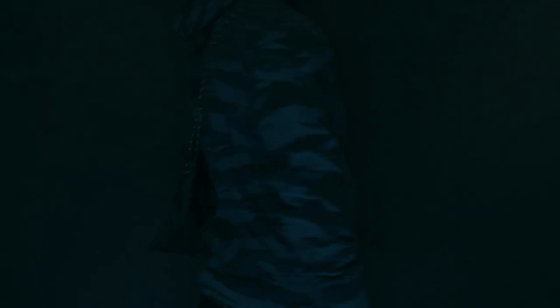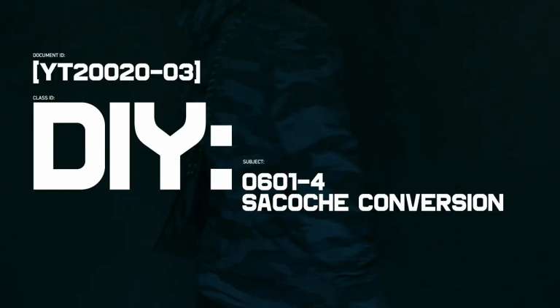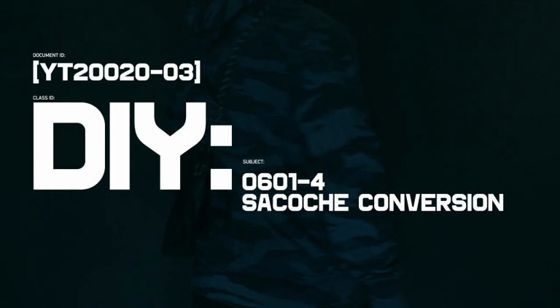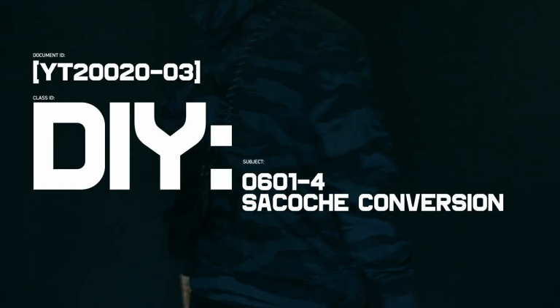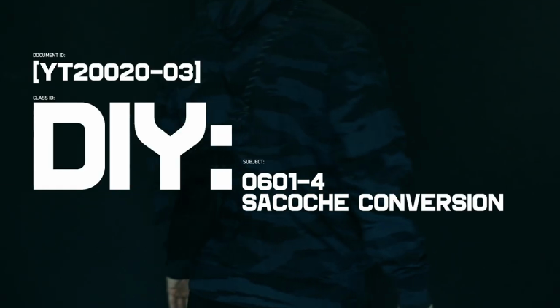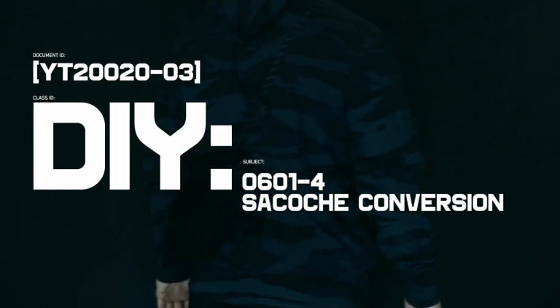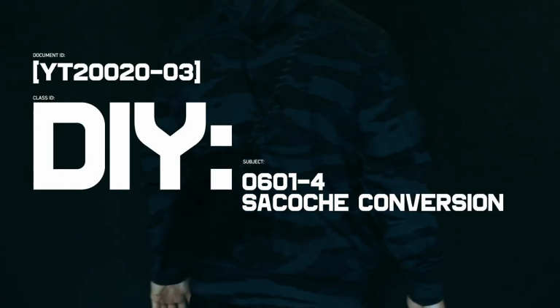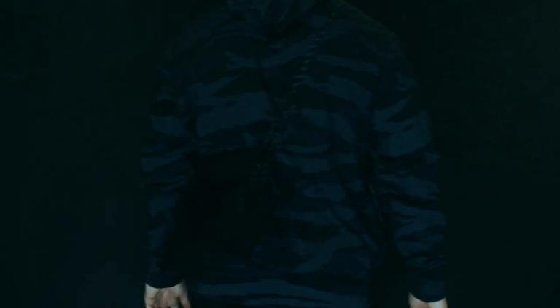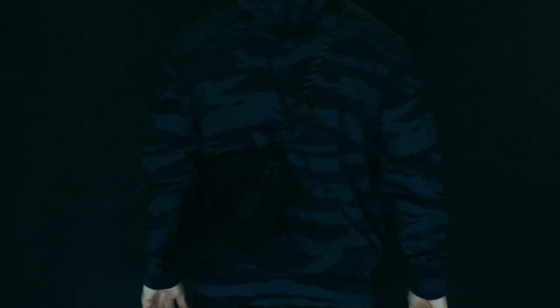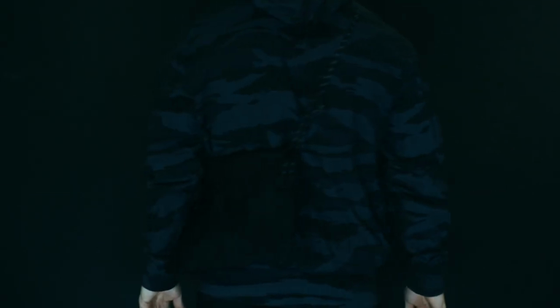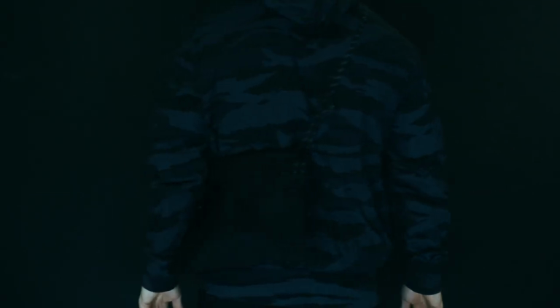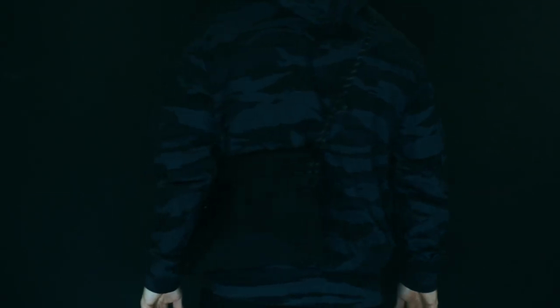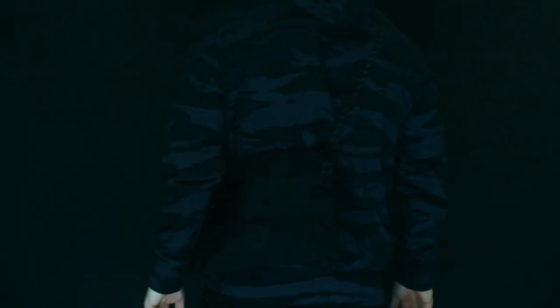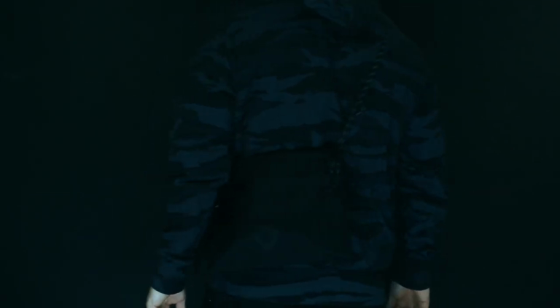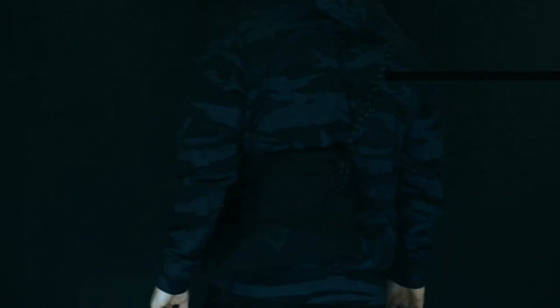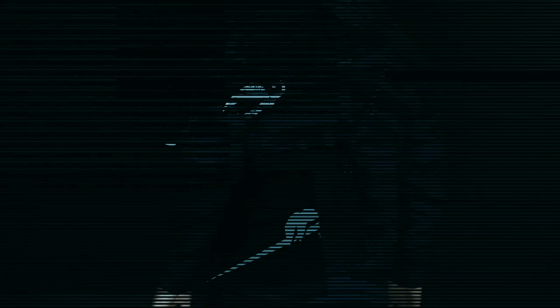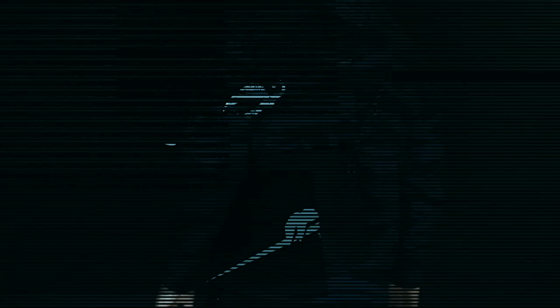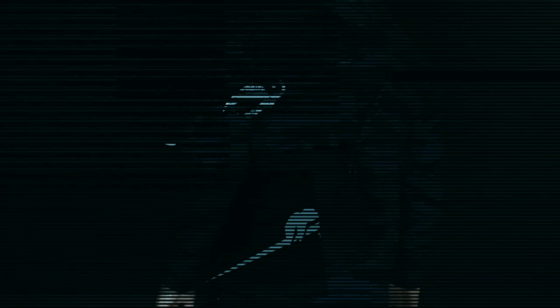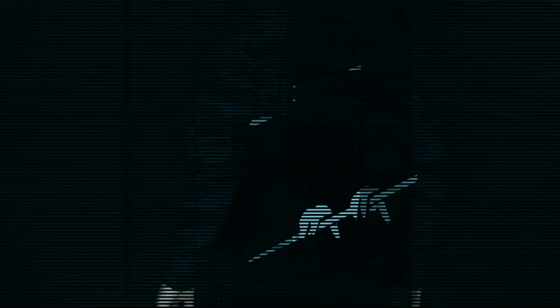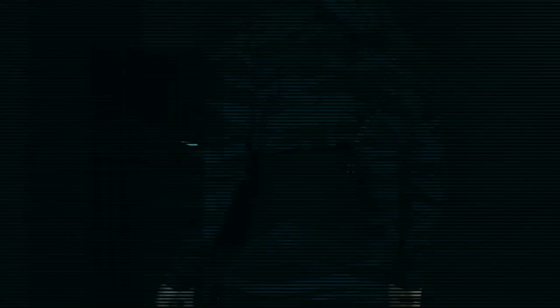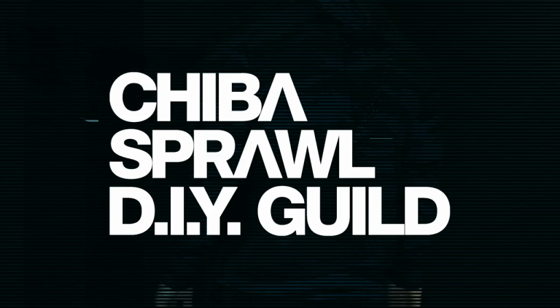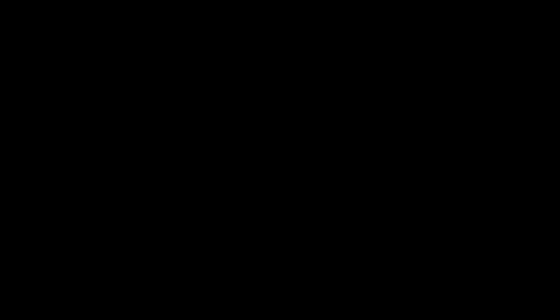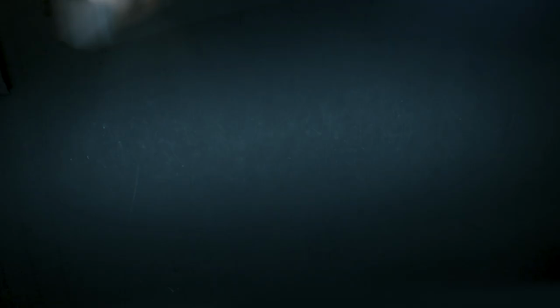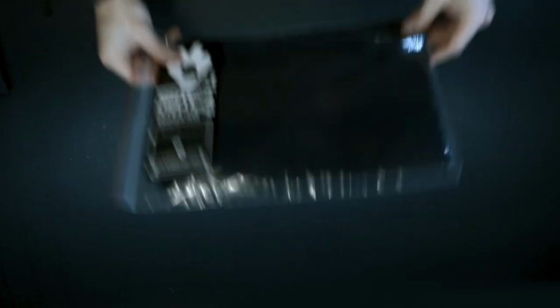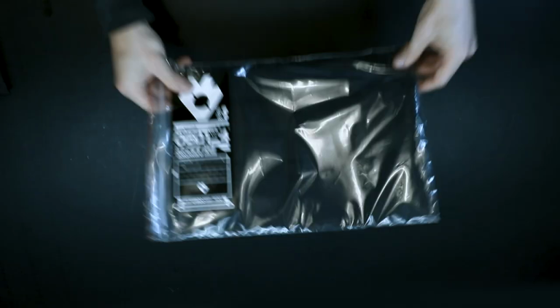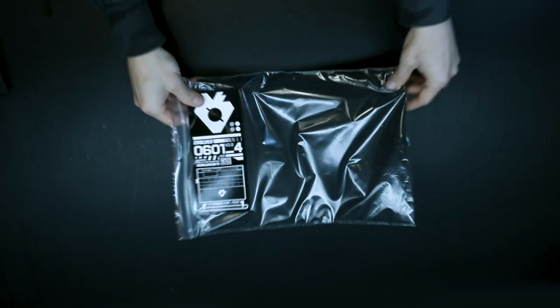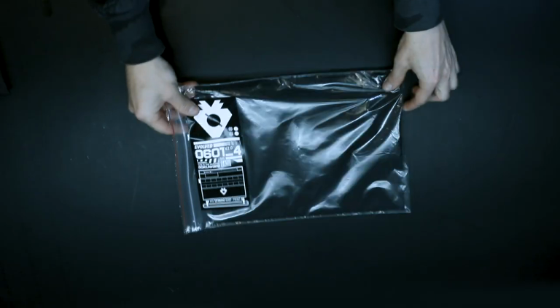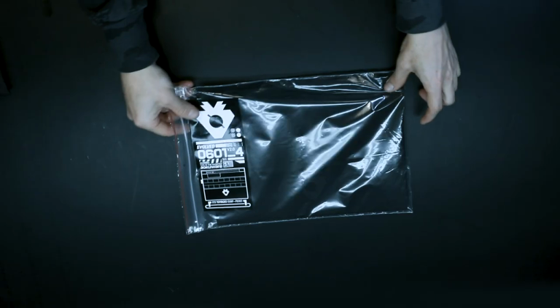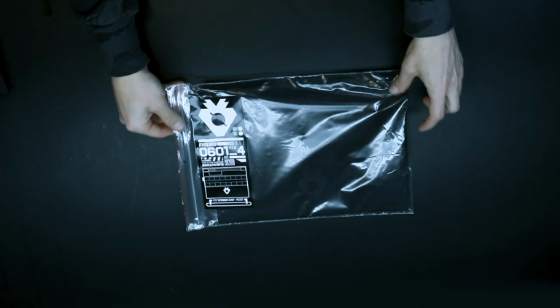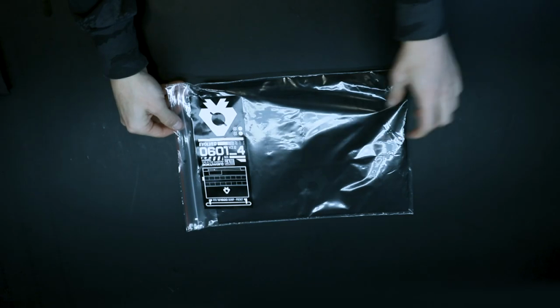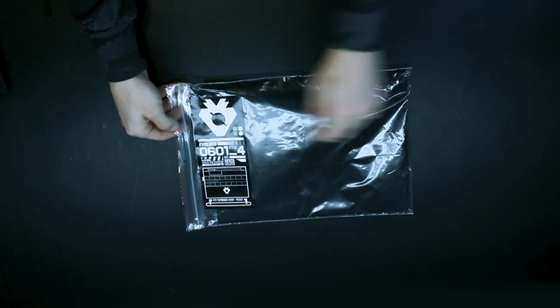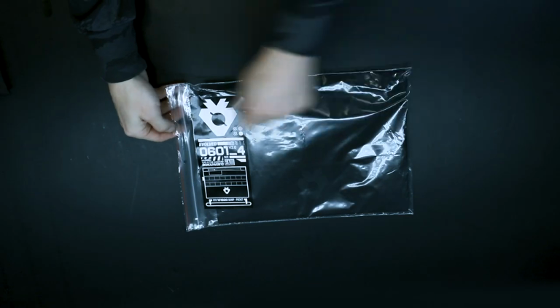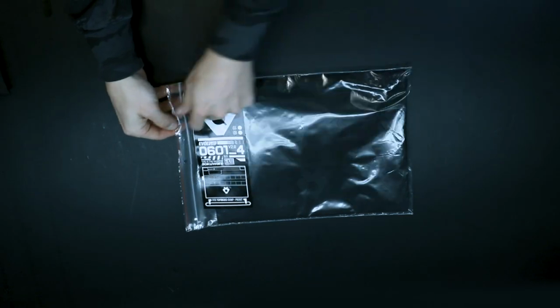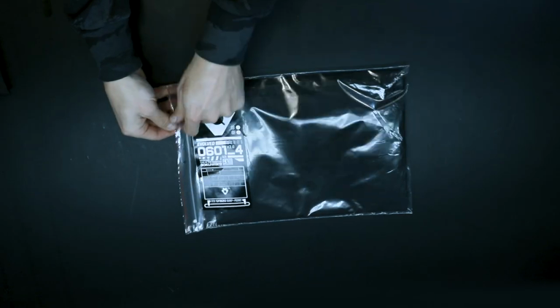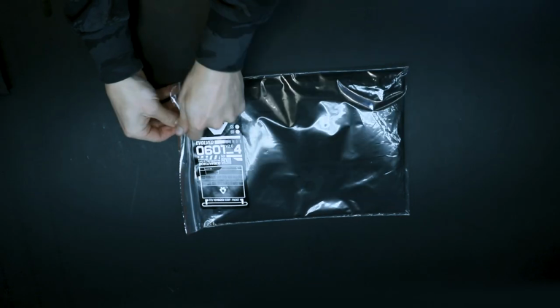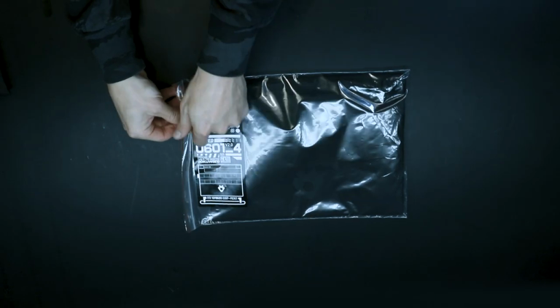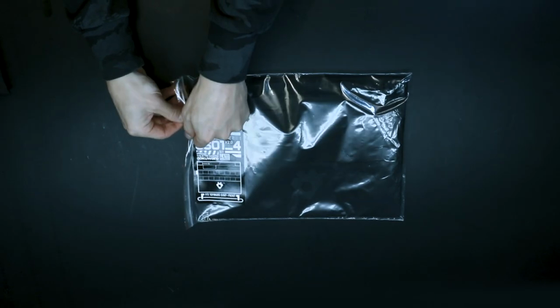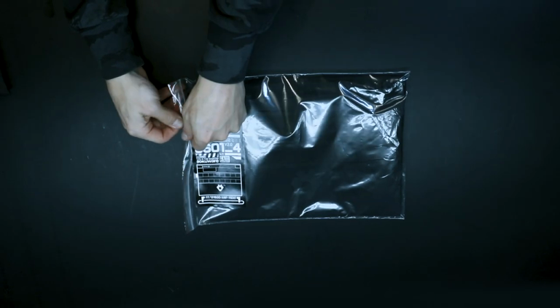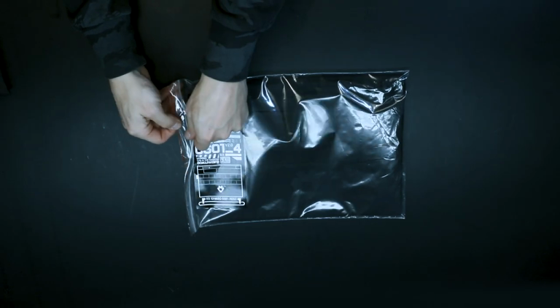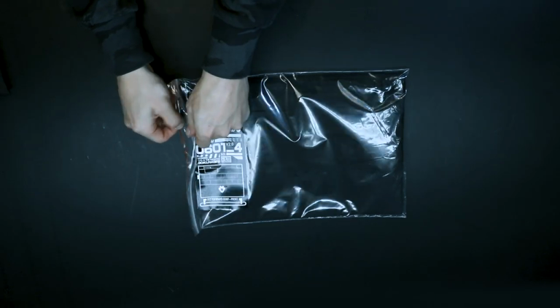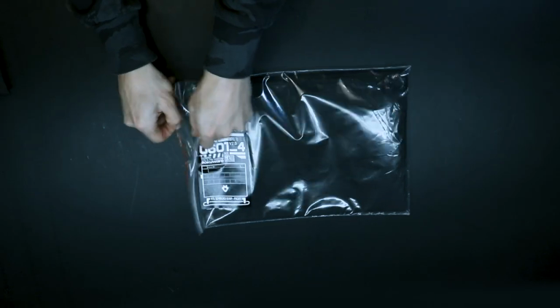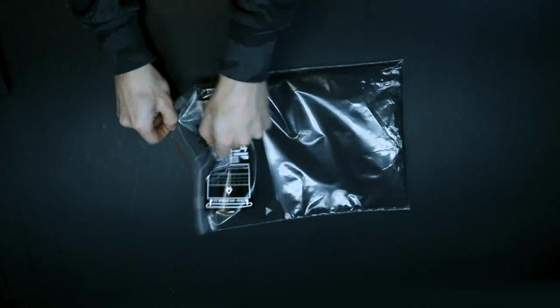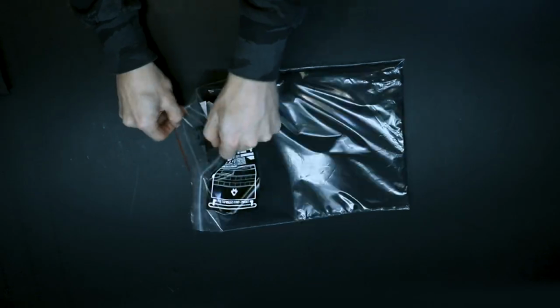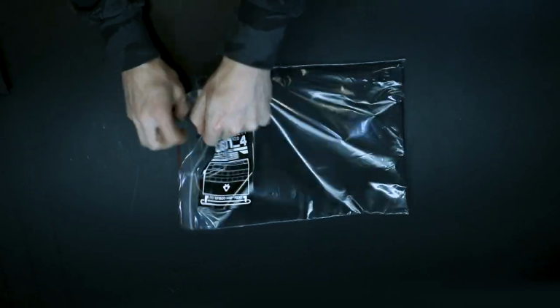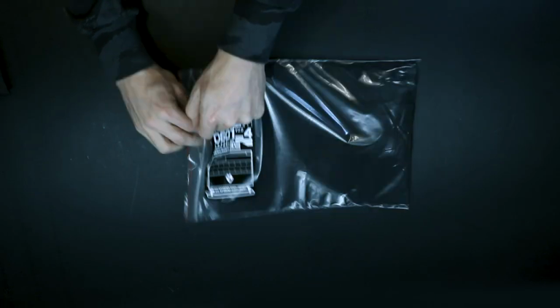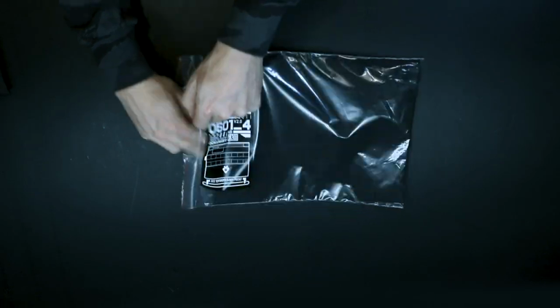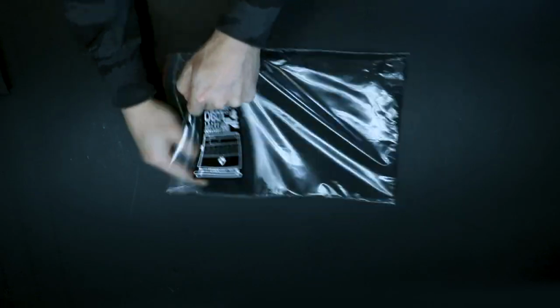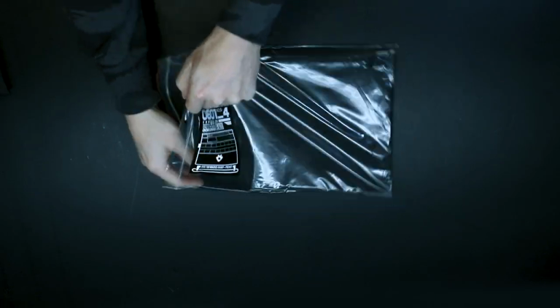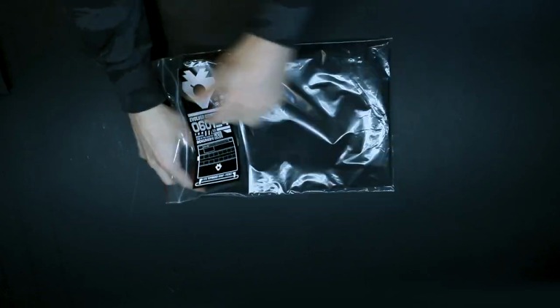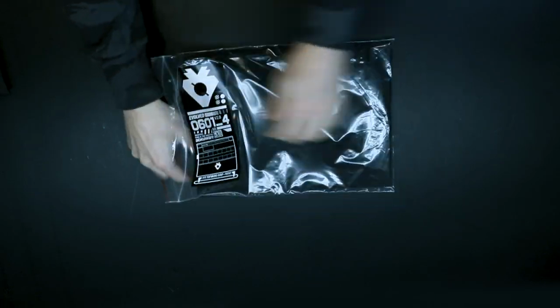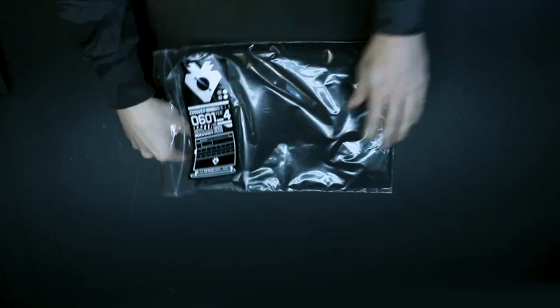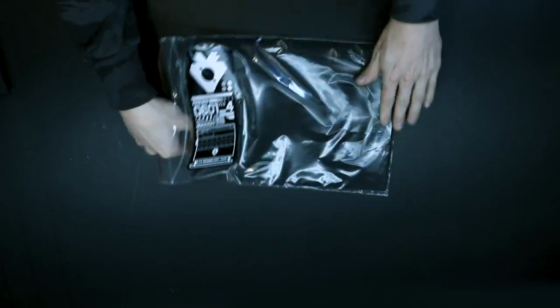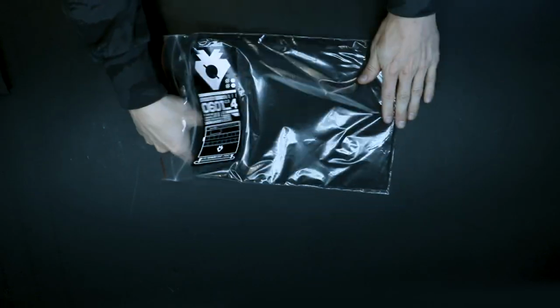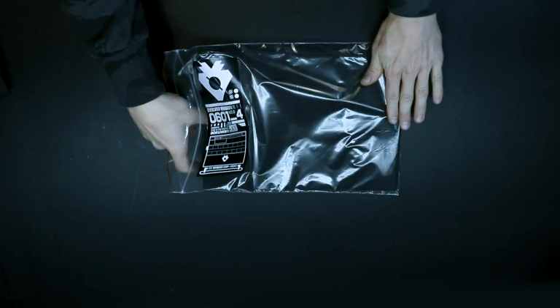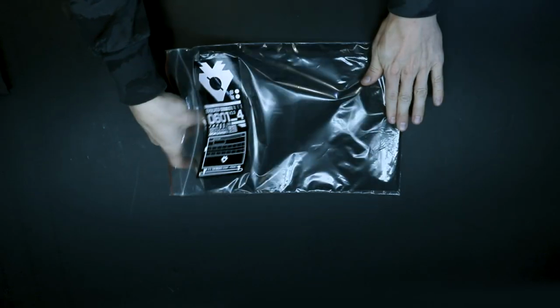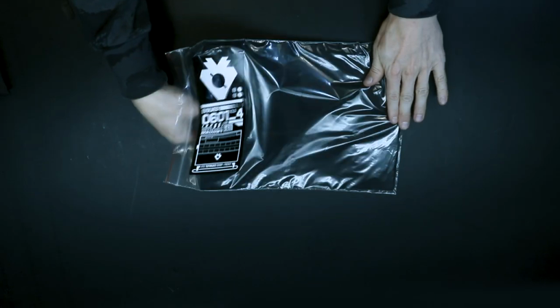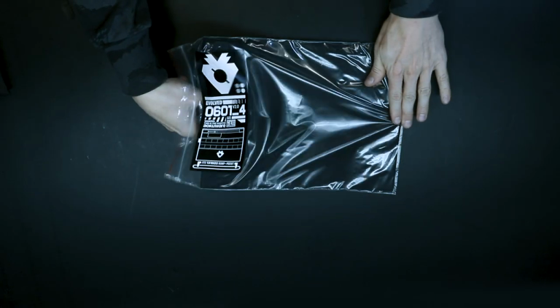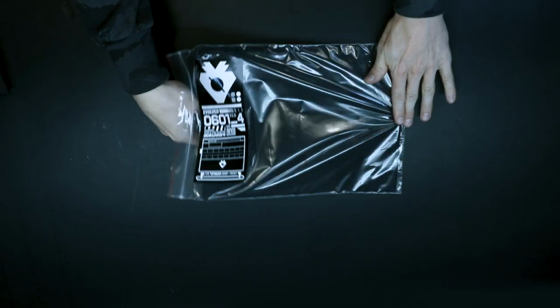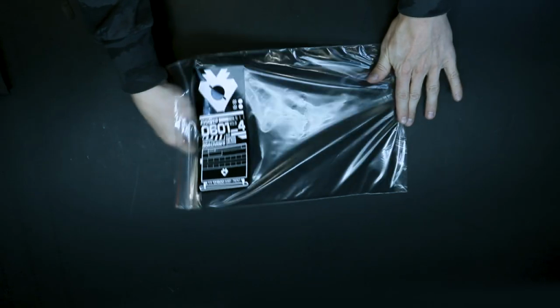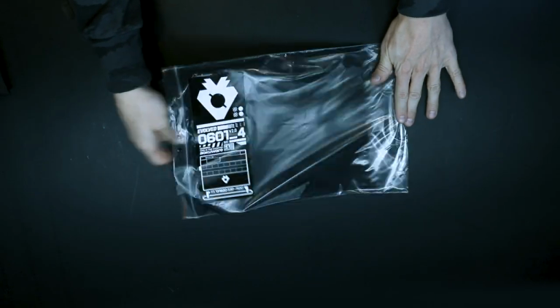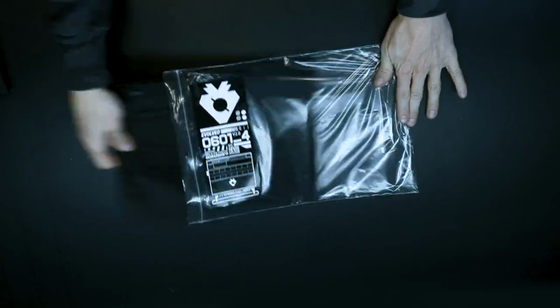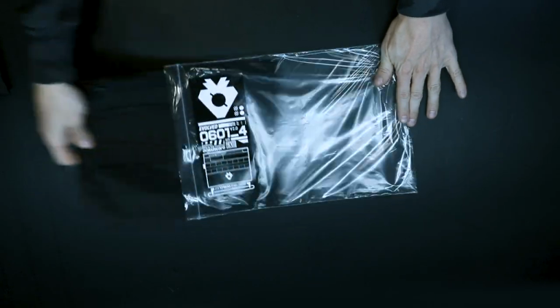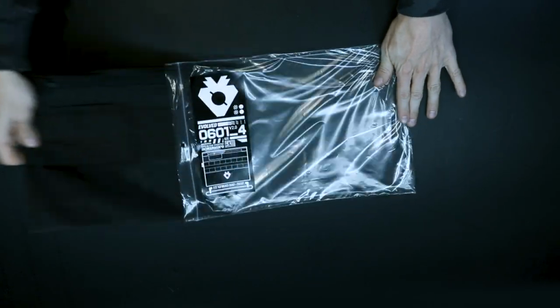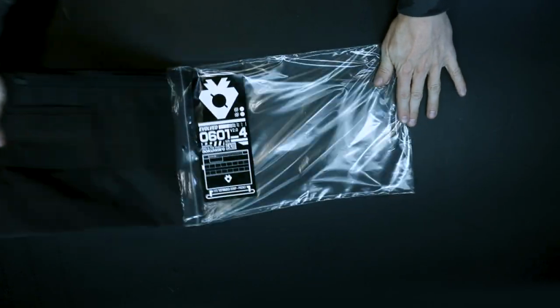This video will demonstrate how to turn the 0601A4 size sleeve into the popular minimalistic Sakosh style bag.